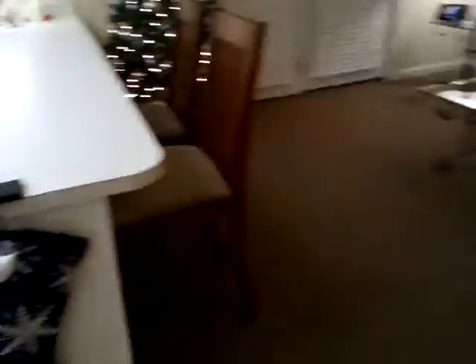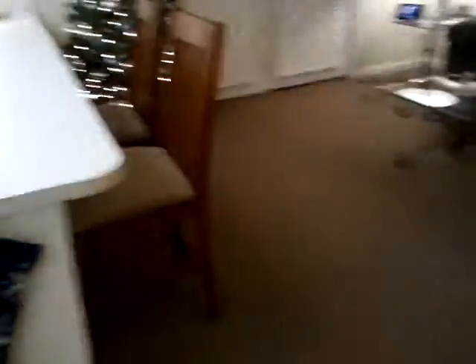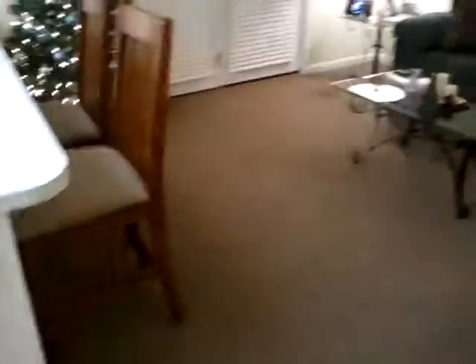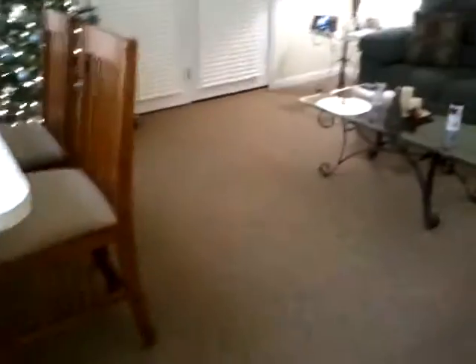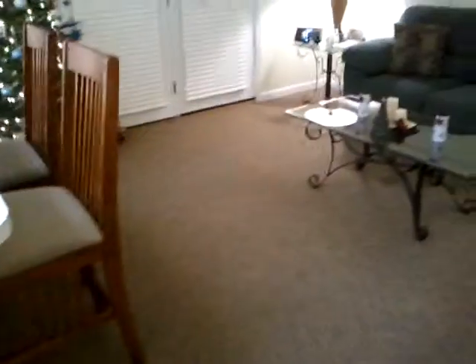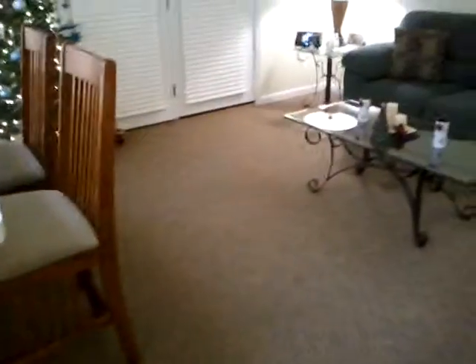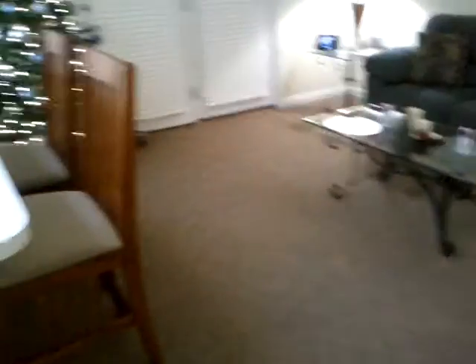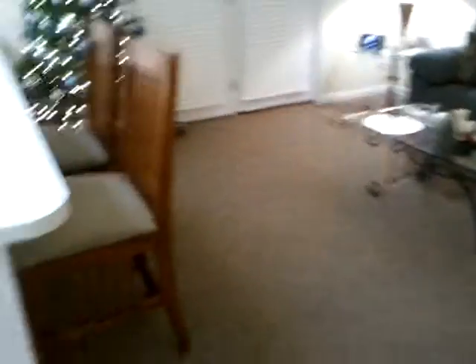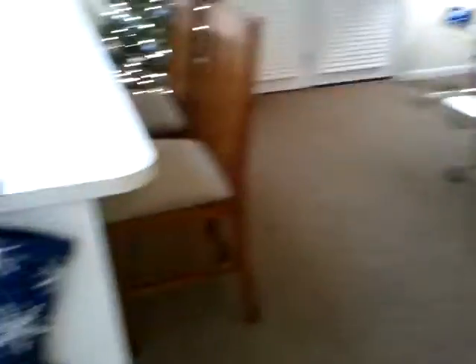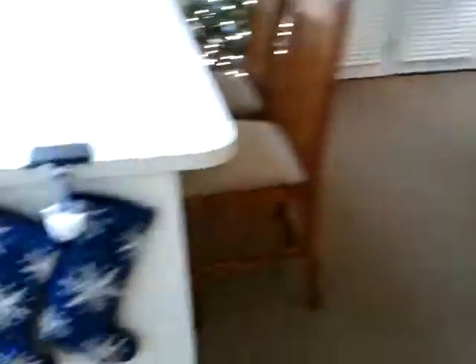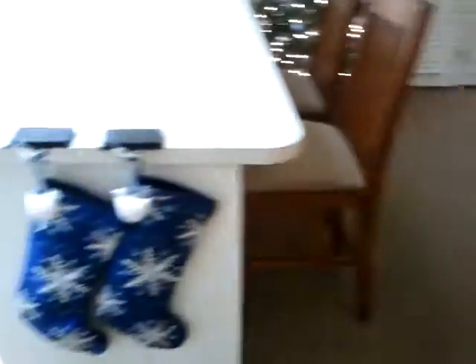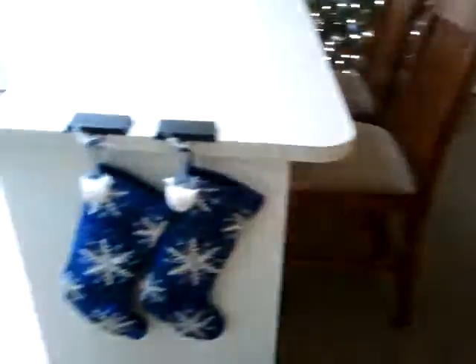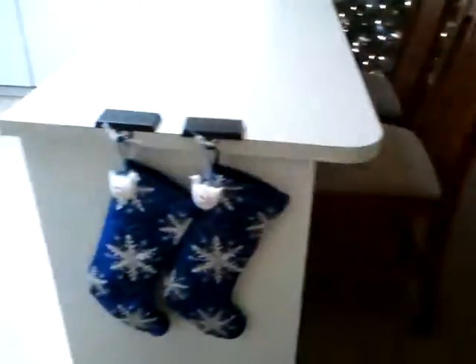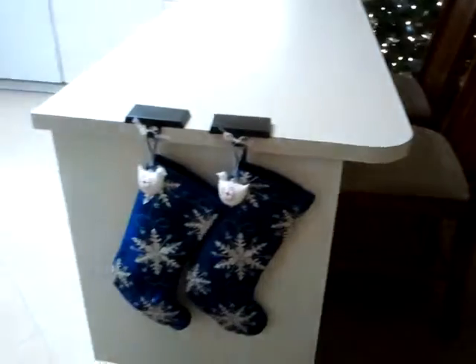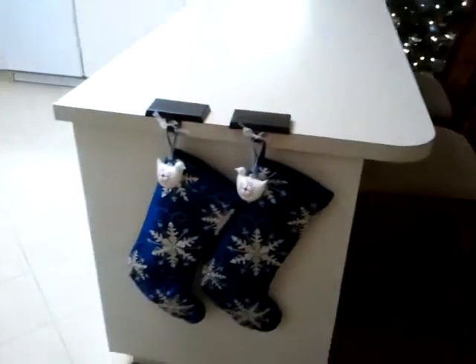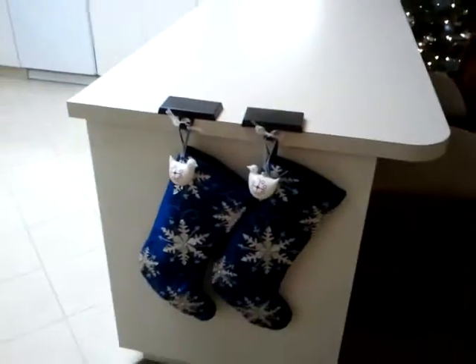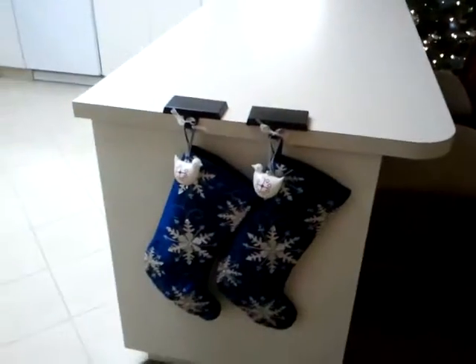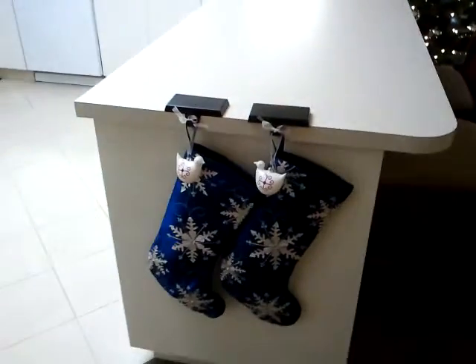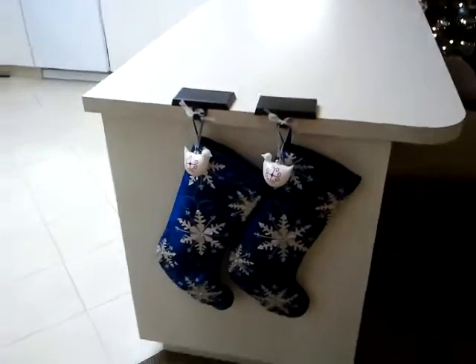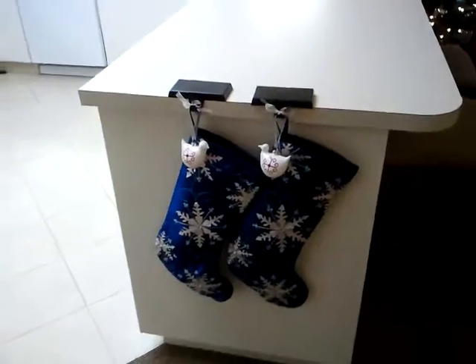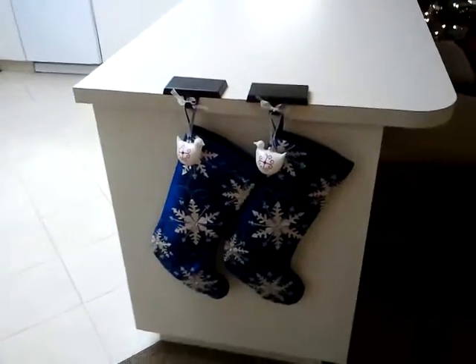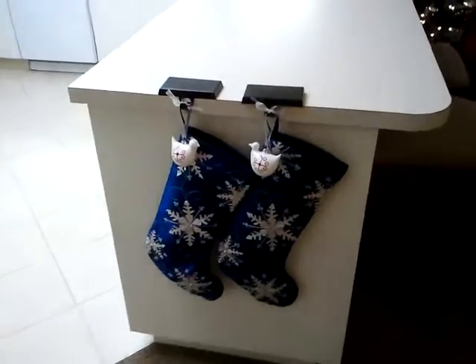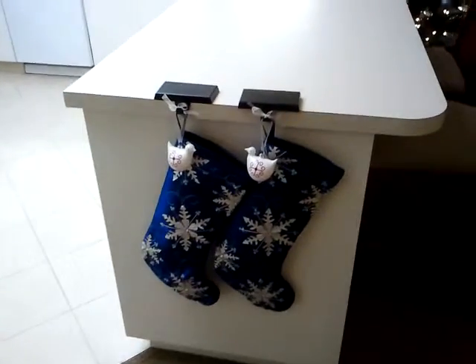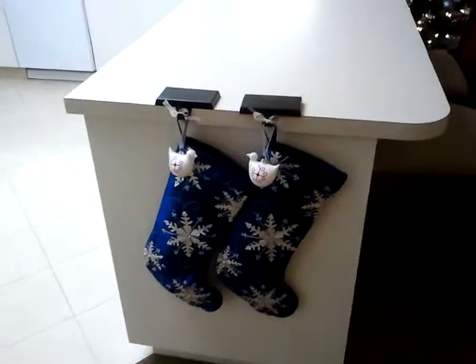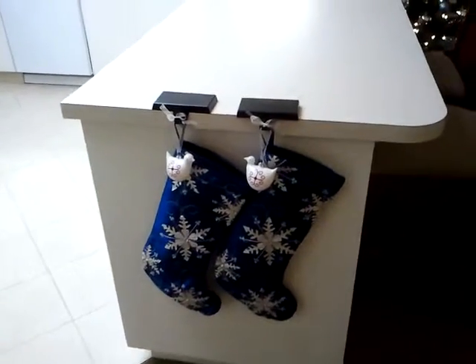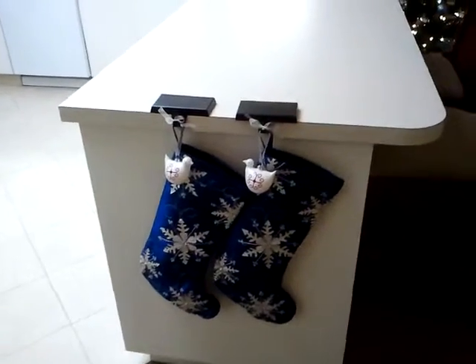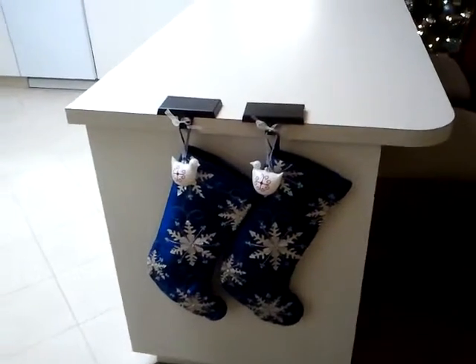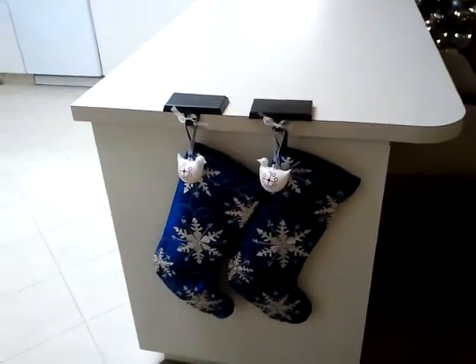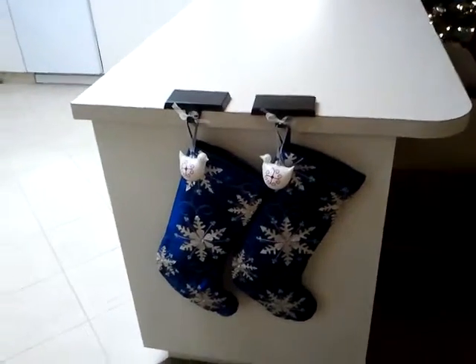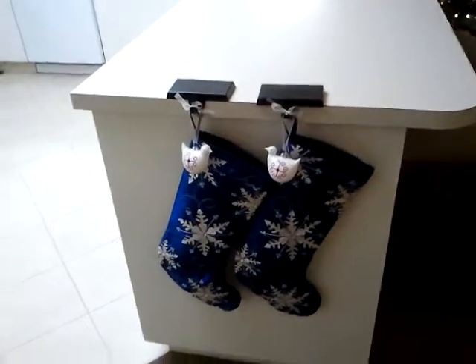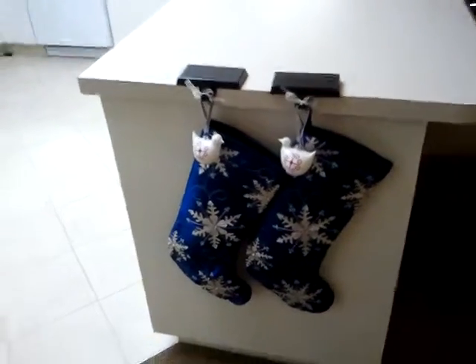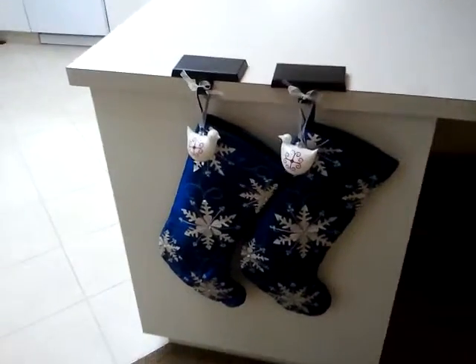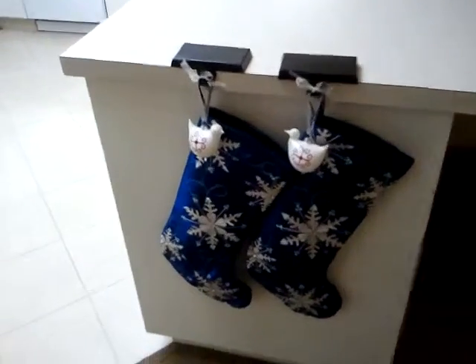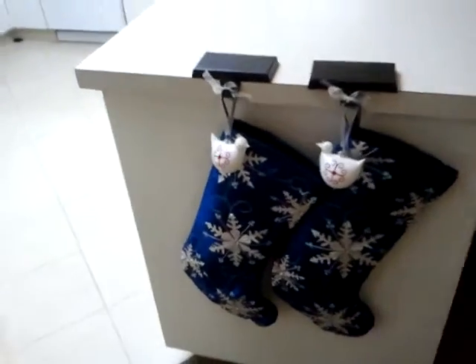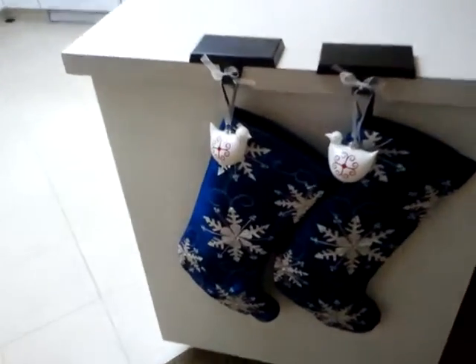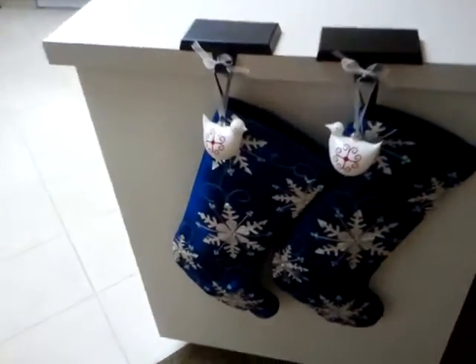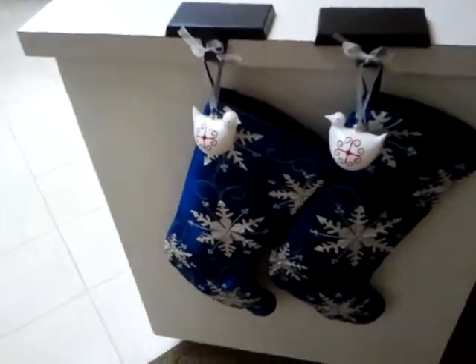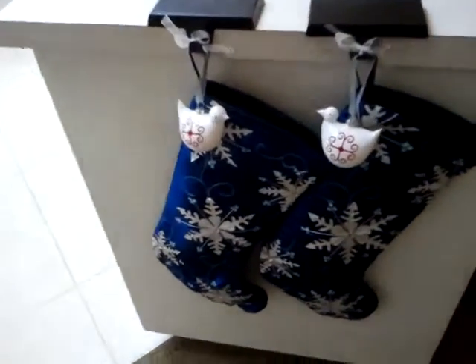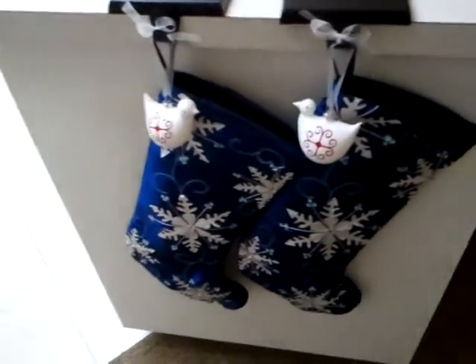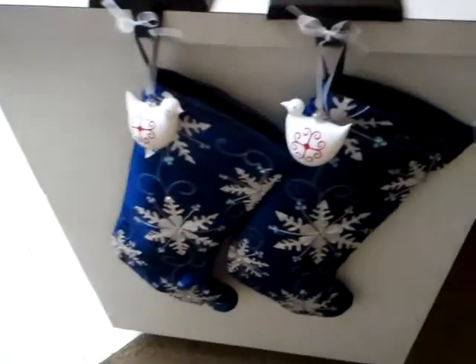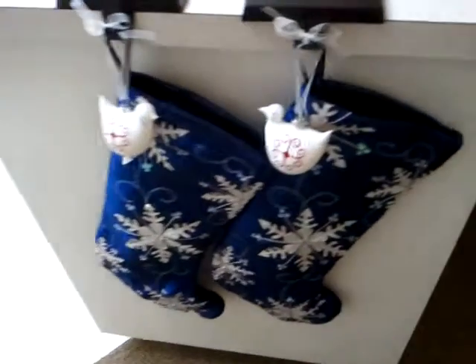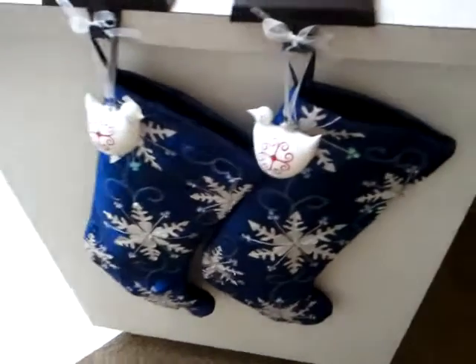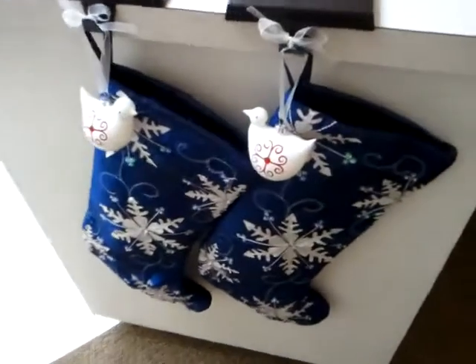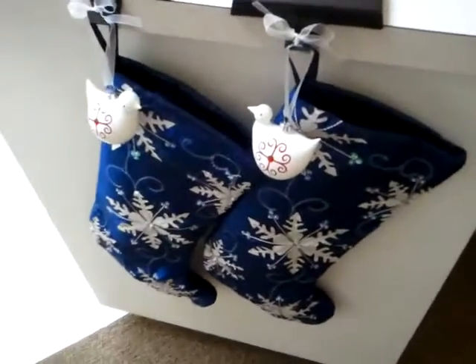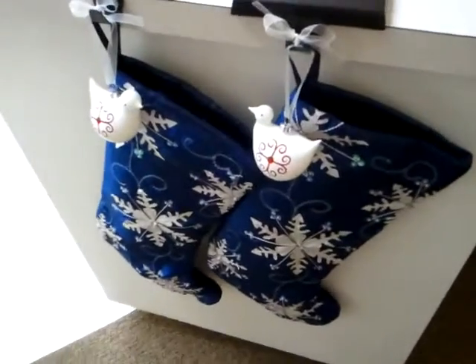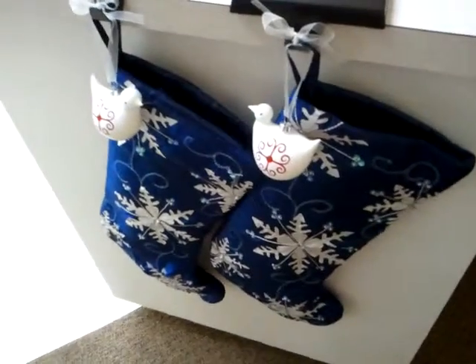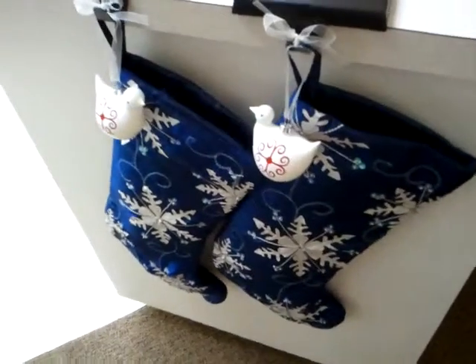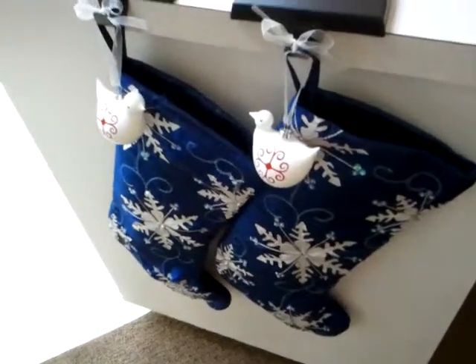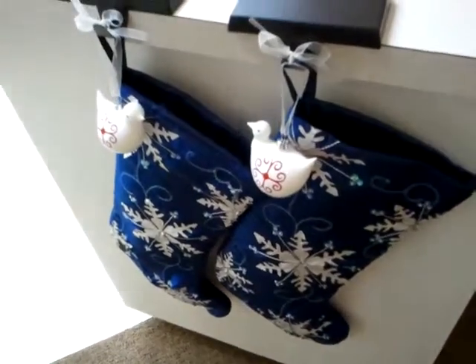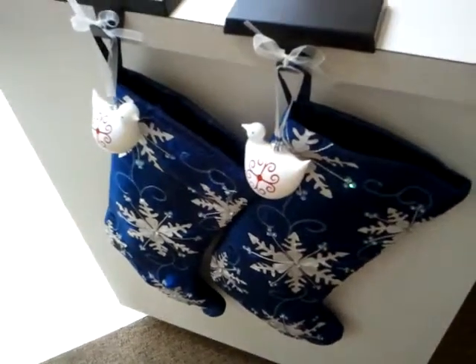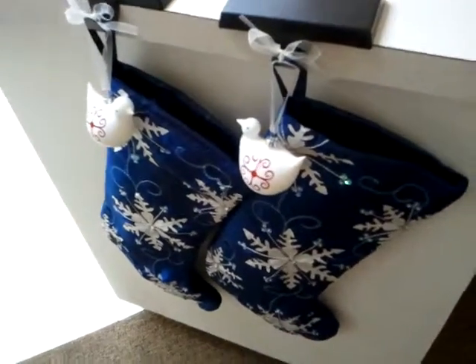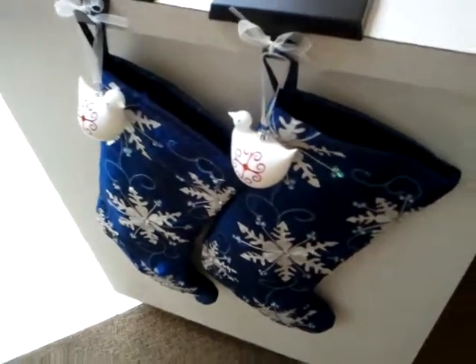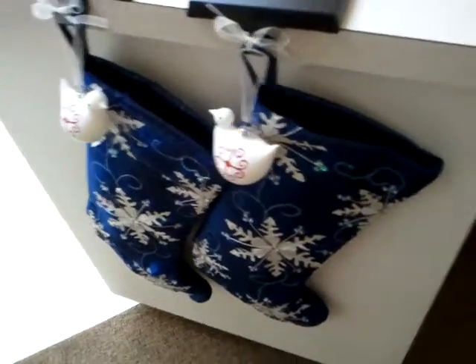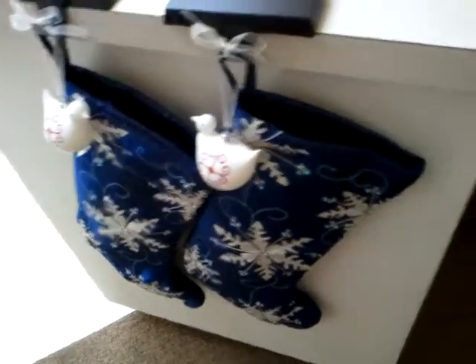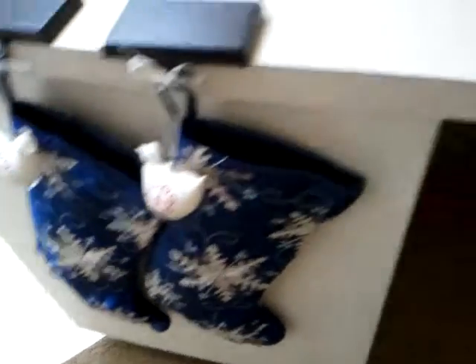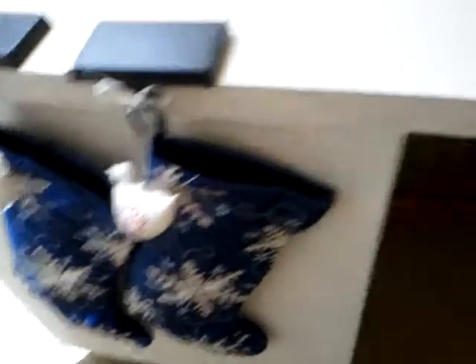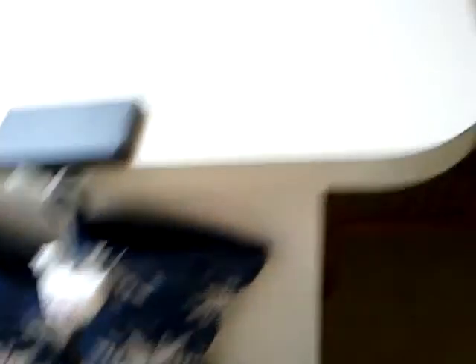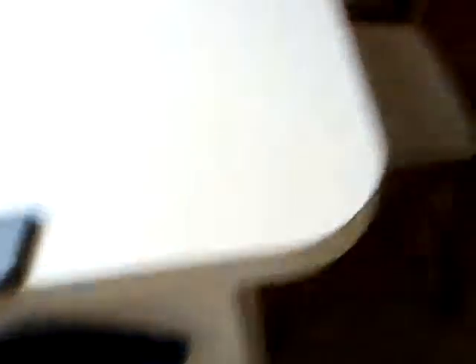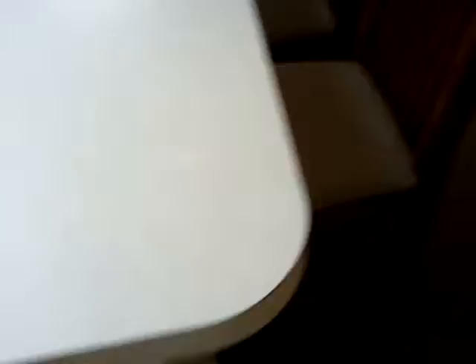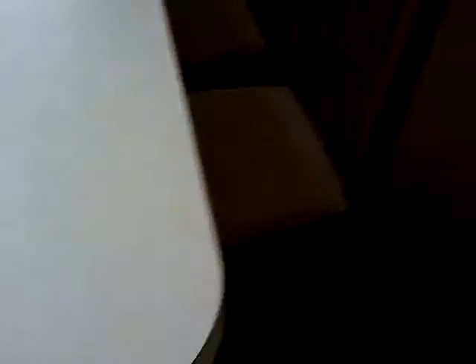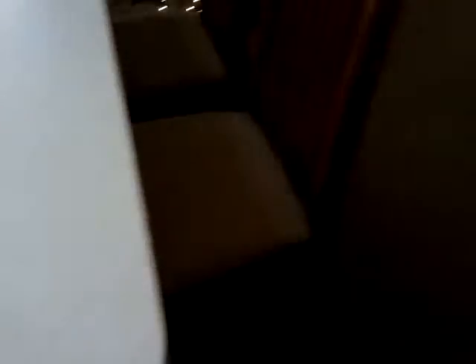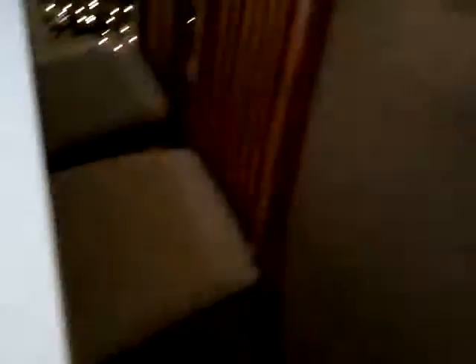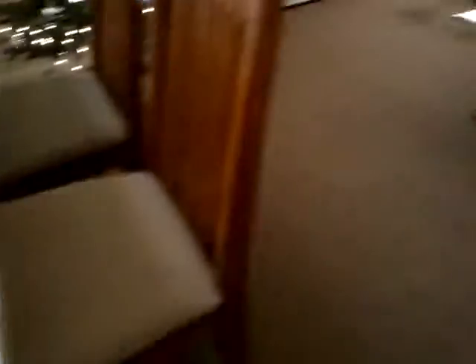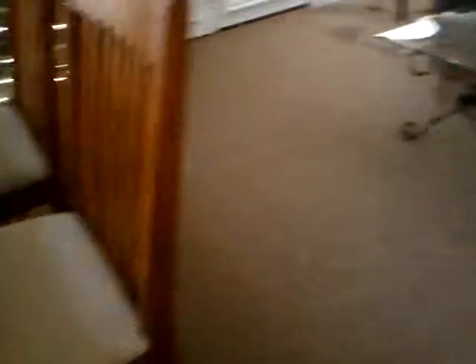We have our stockings there with our lovebirds, because we didn't put them on the tree since we don't have a themed tree, but we wanted to put them somewhere.